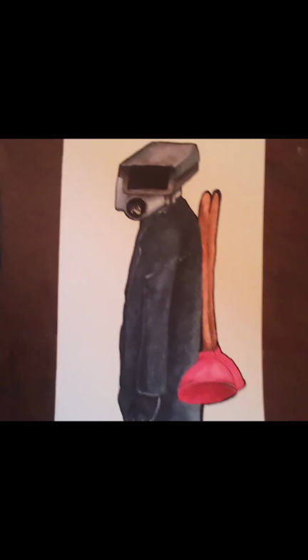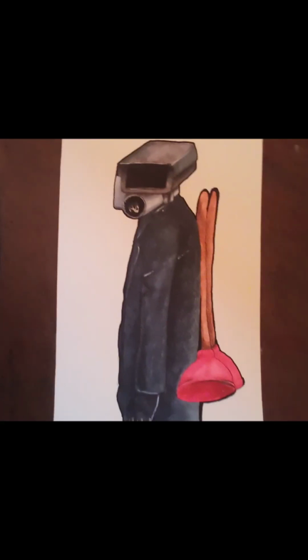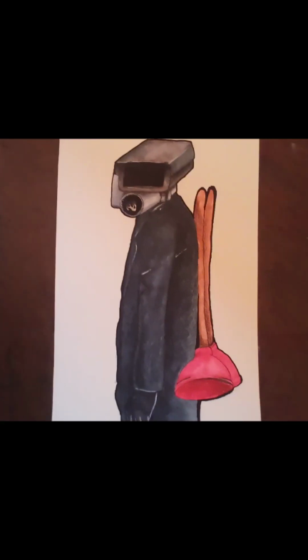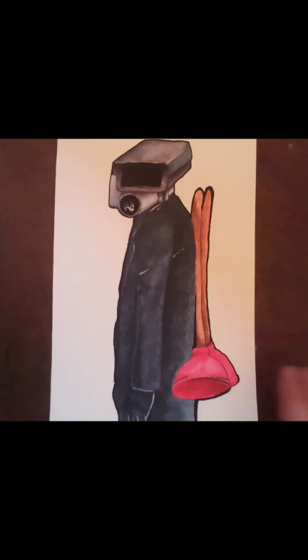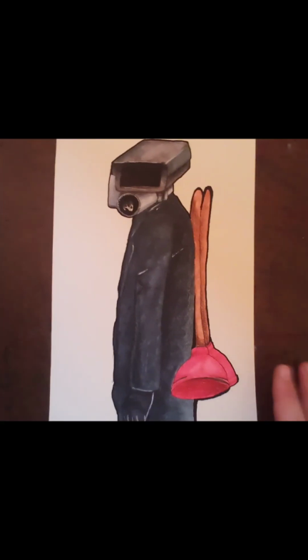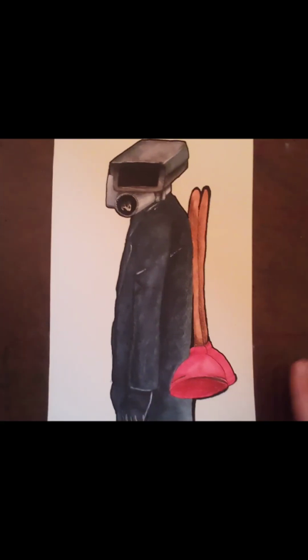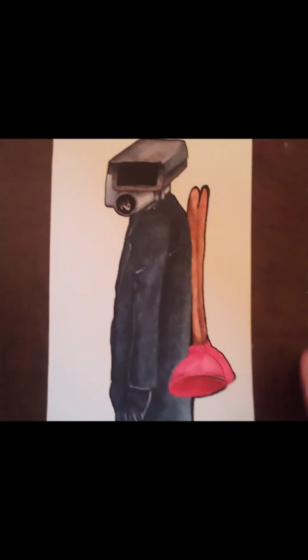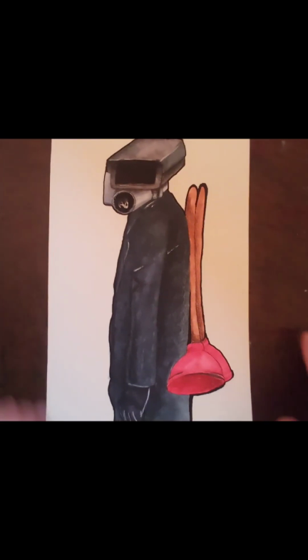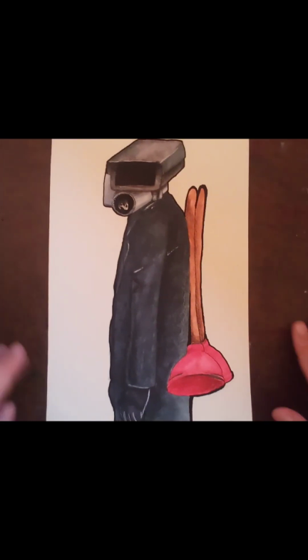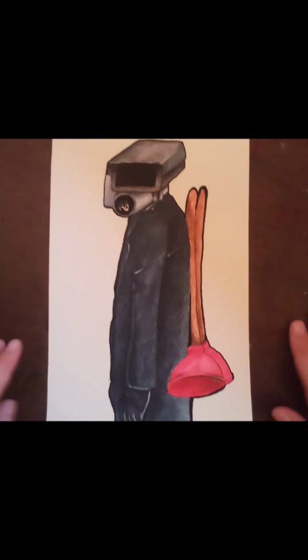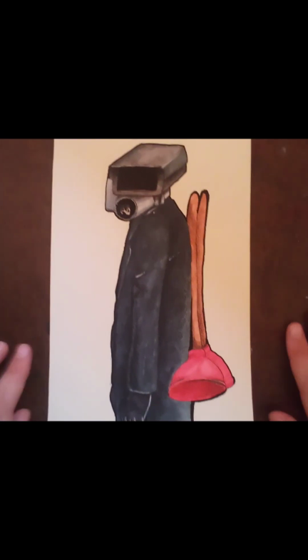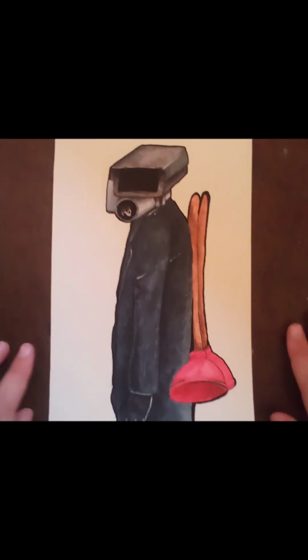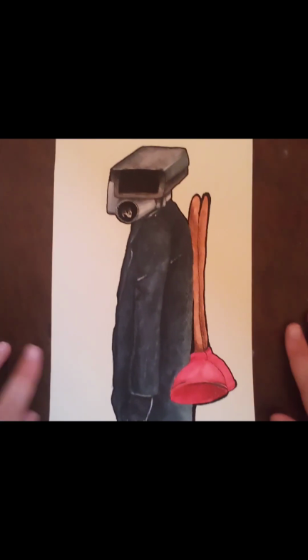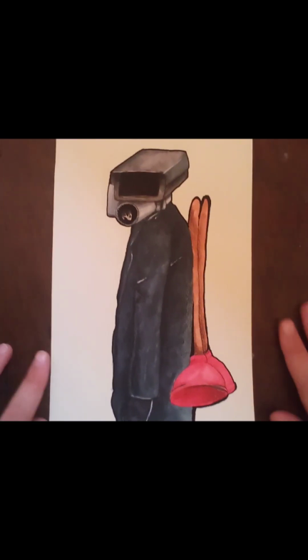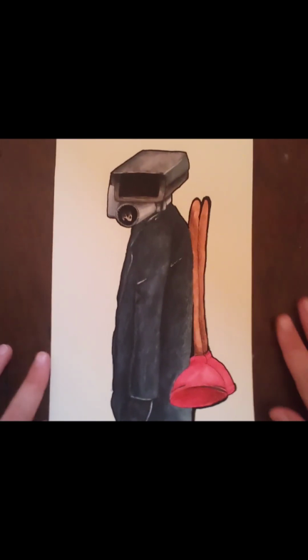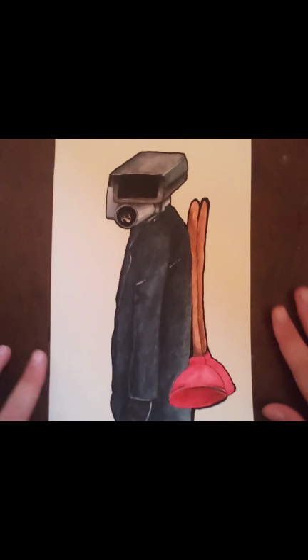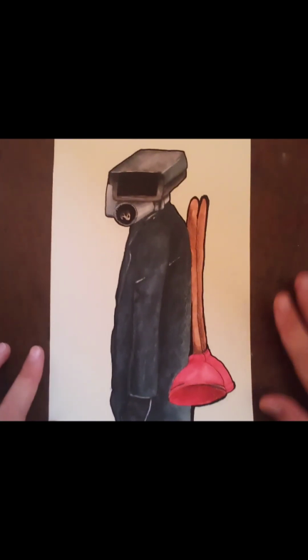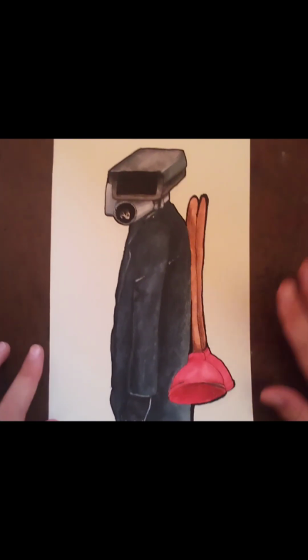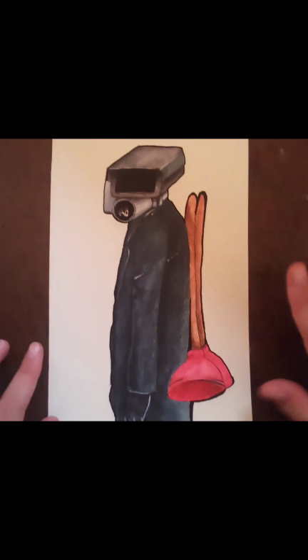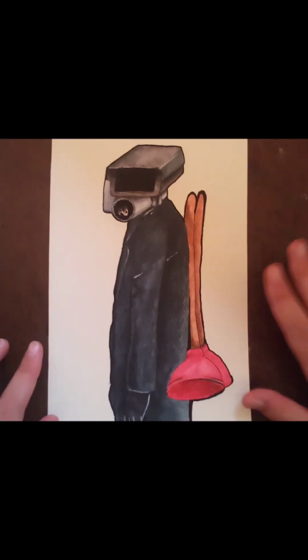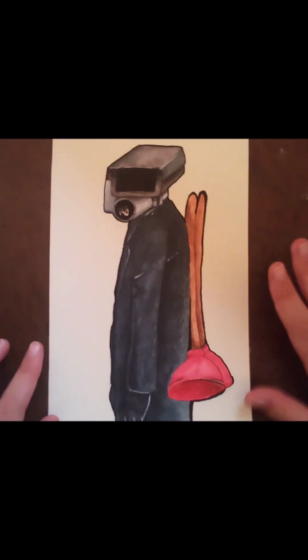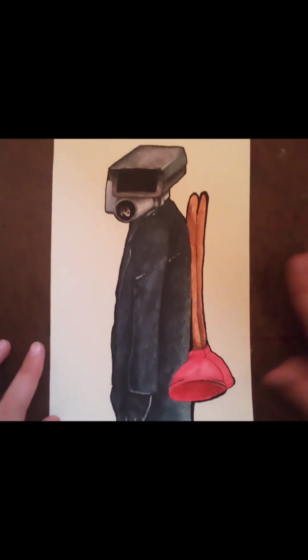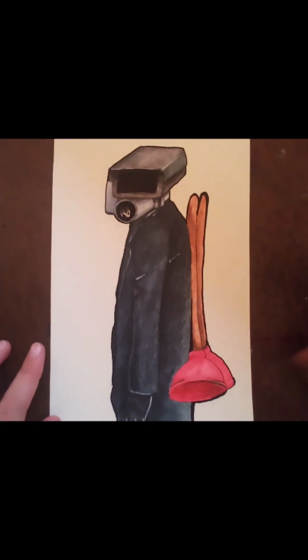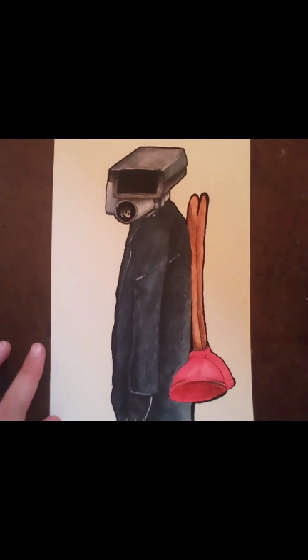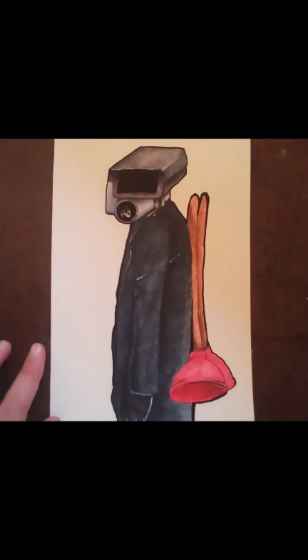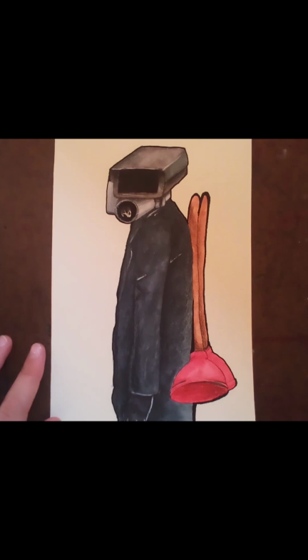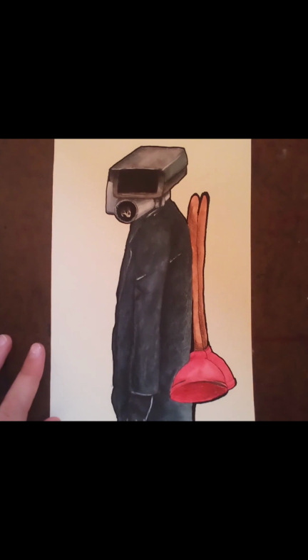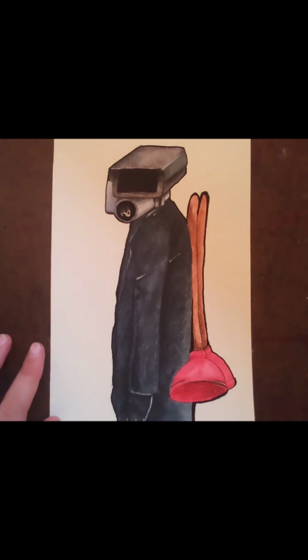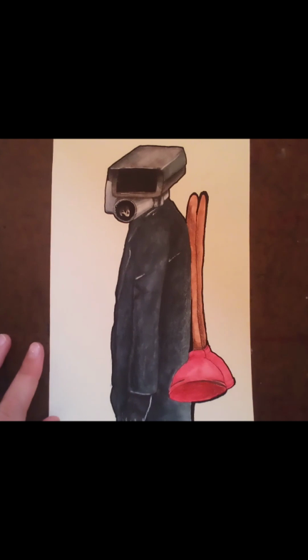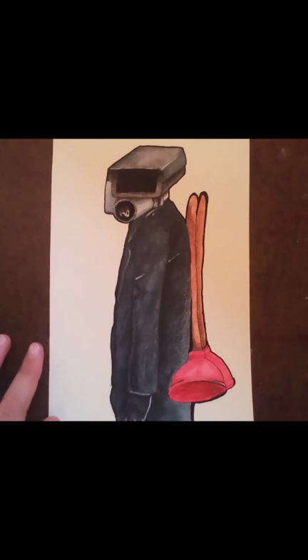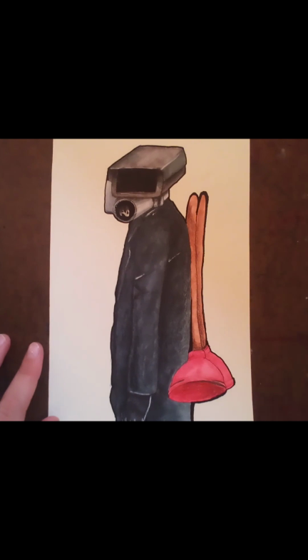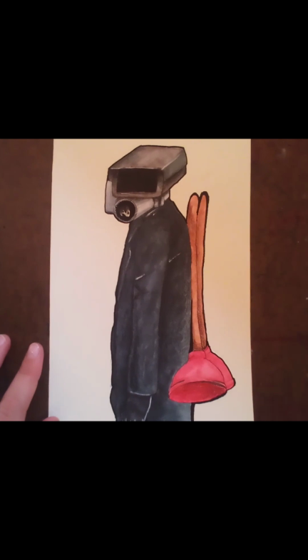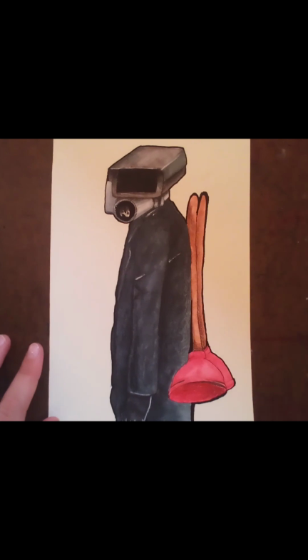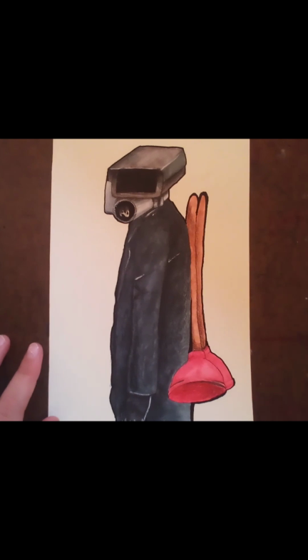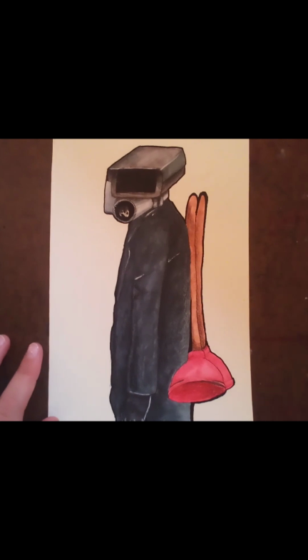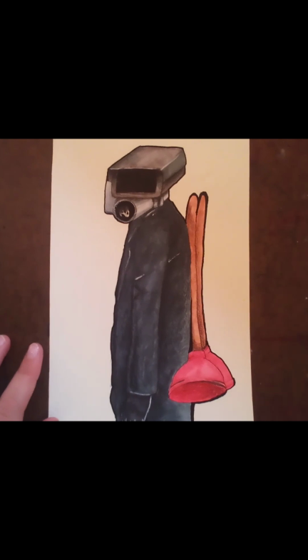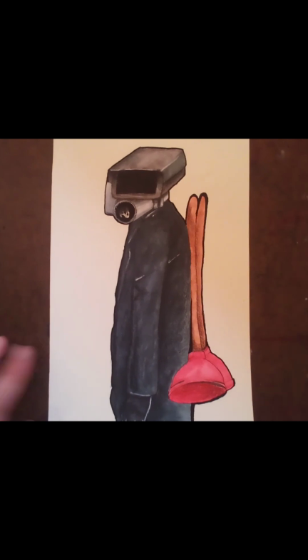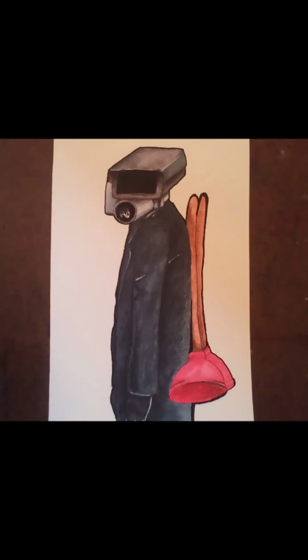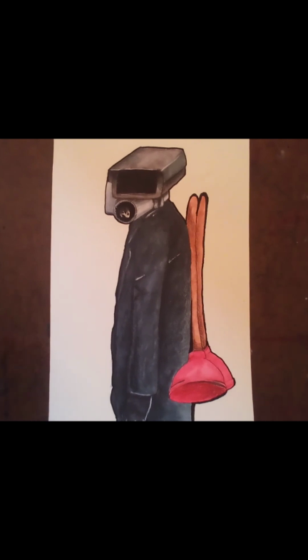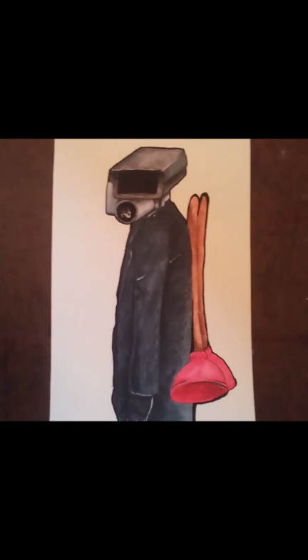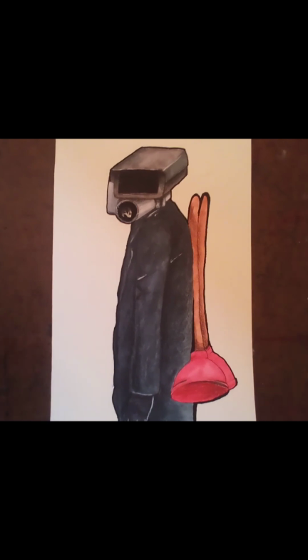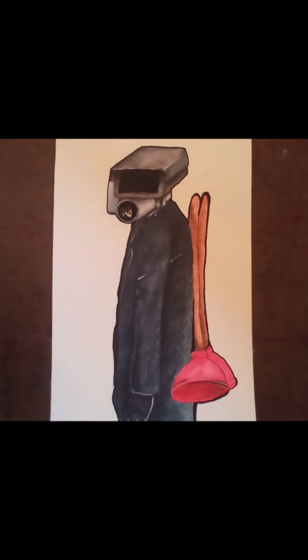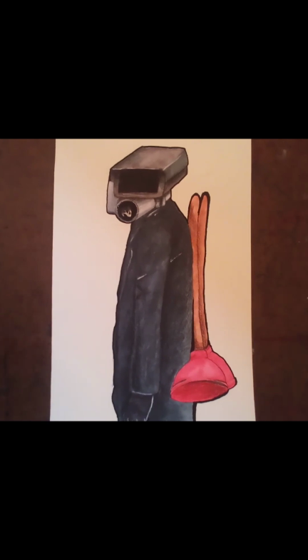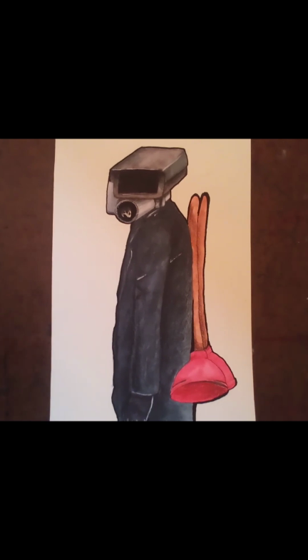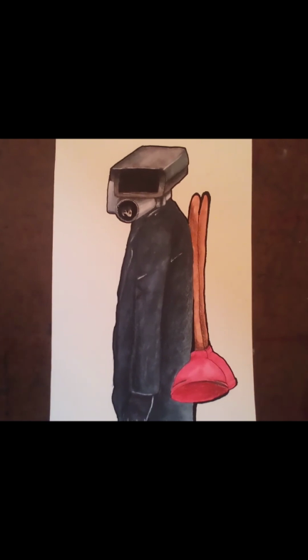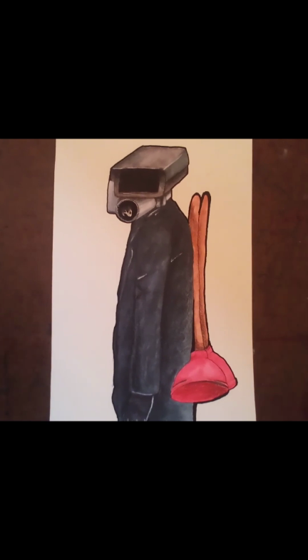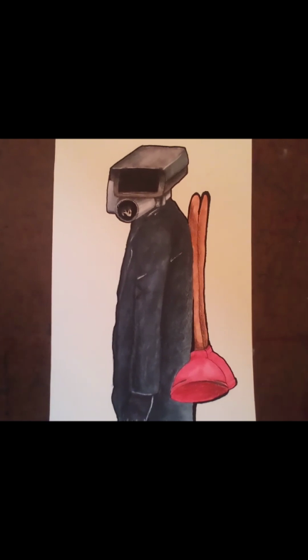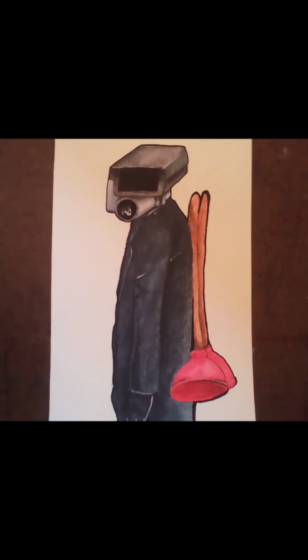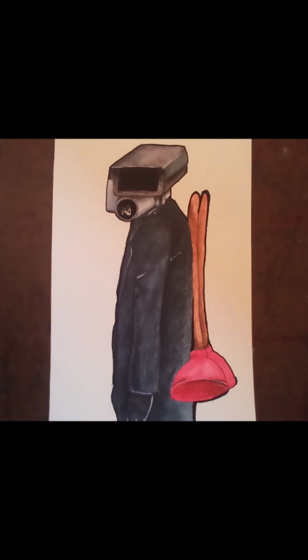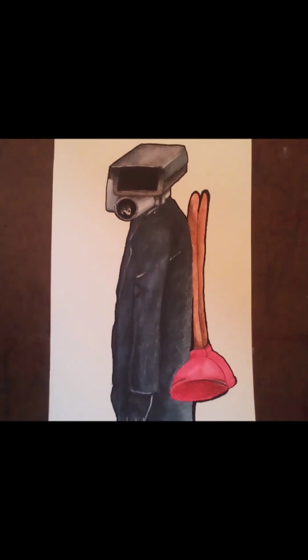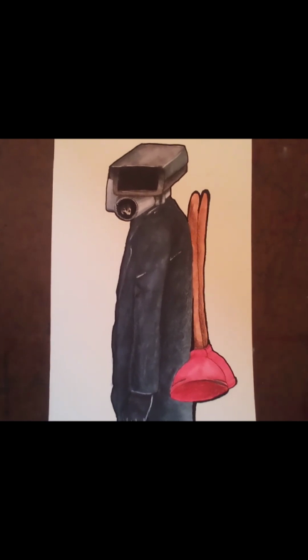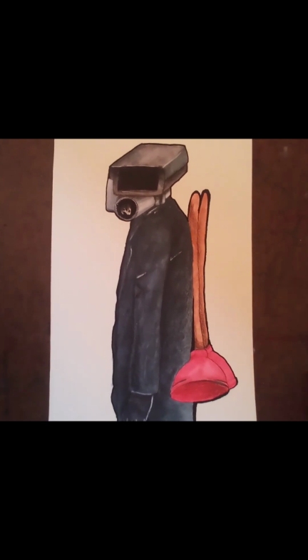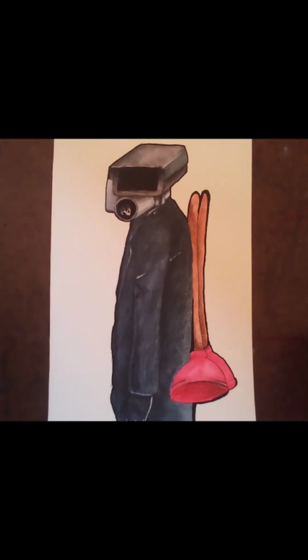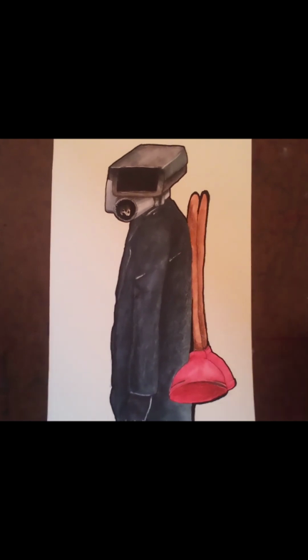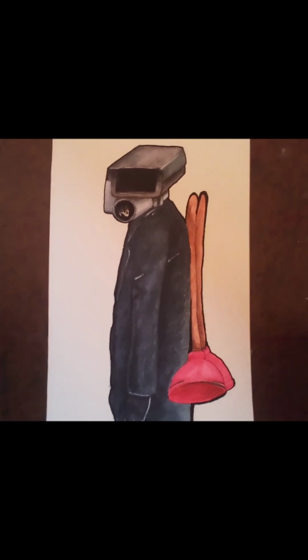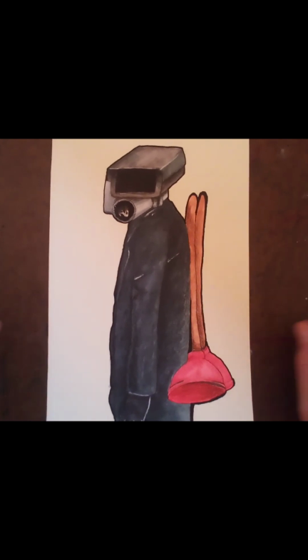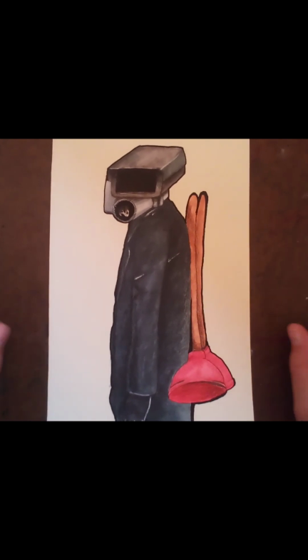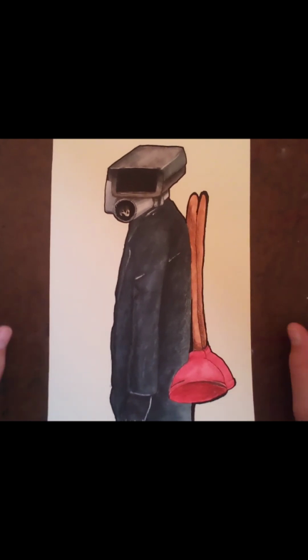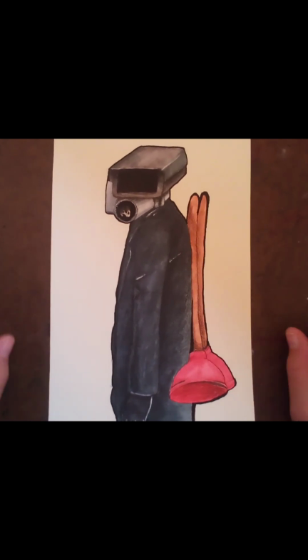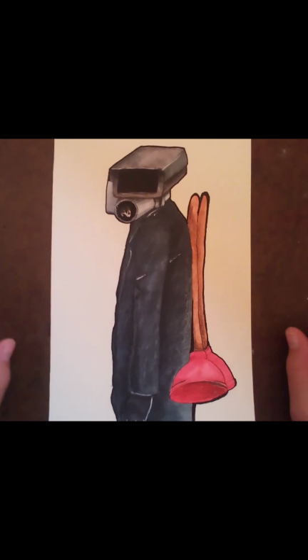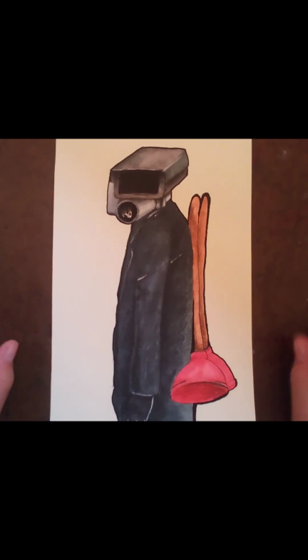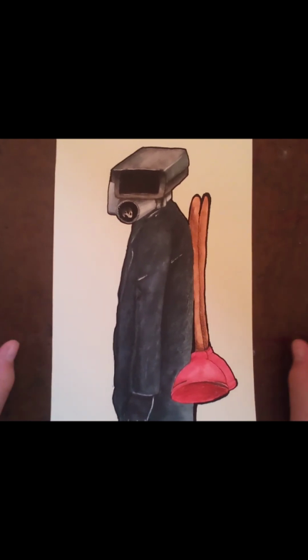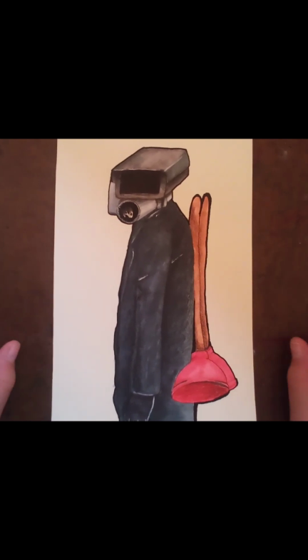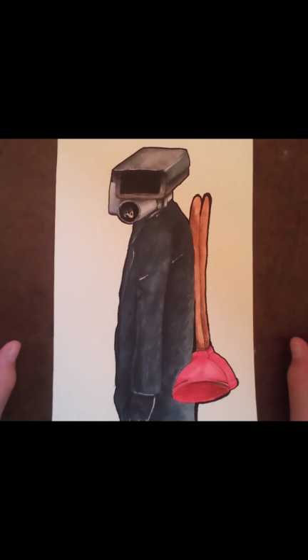Alright guys, now that we painted this, we are going to use the colored pencils to add effects and detail.